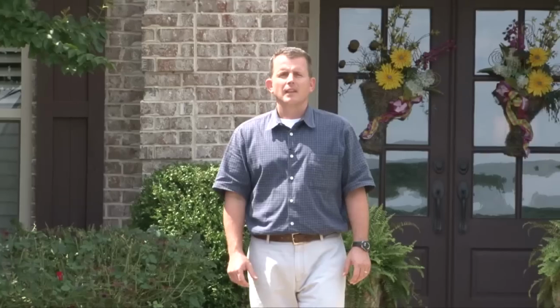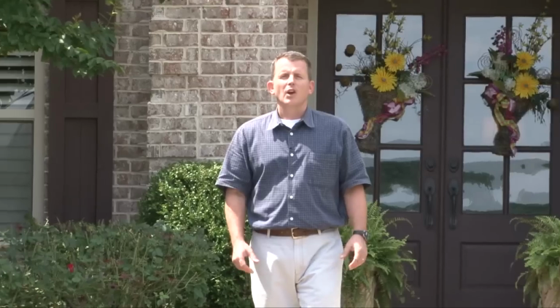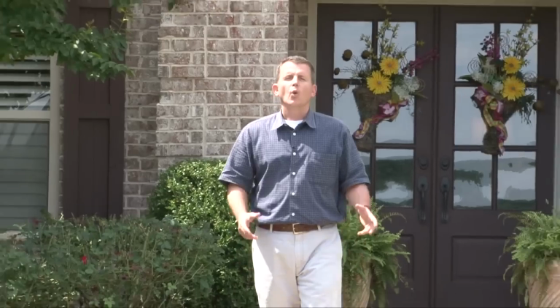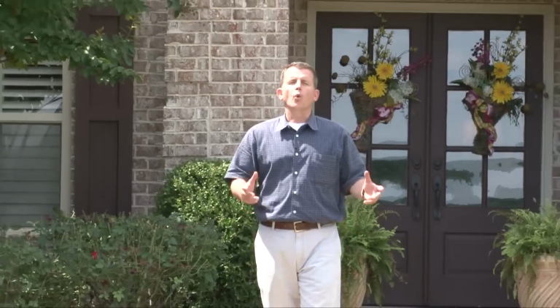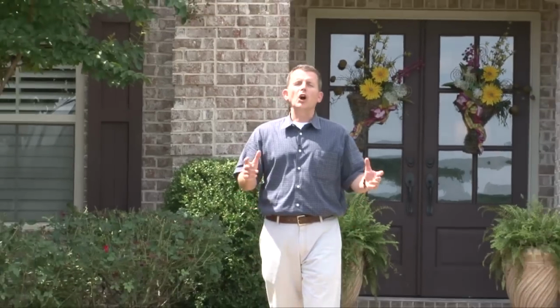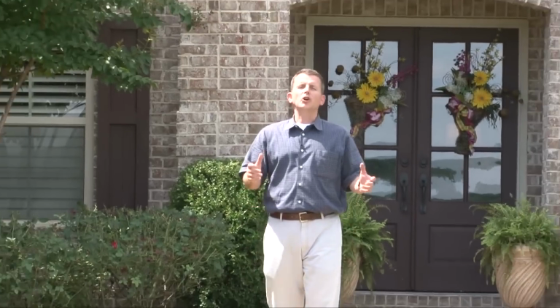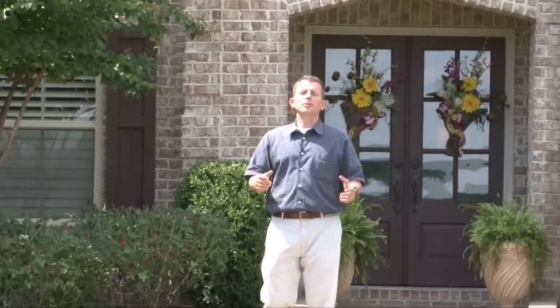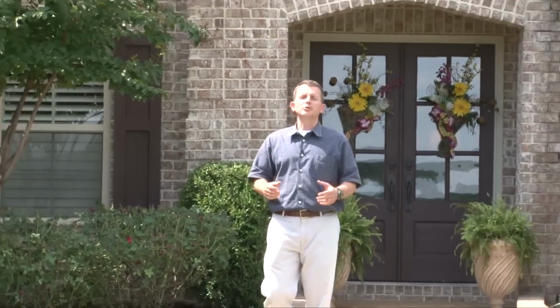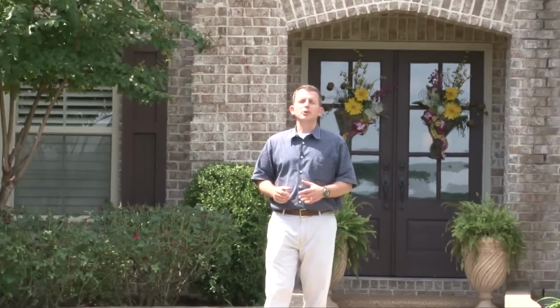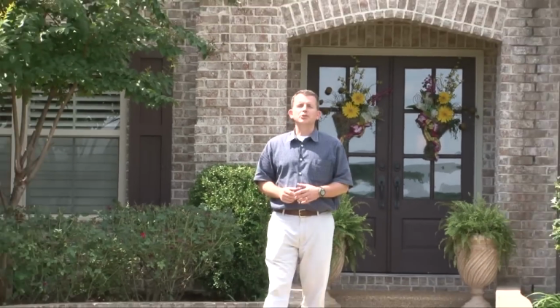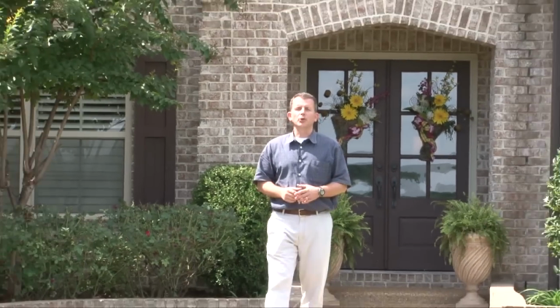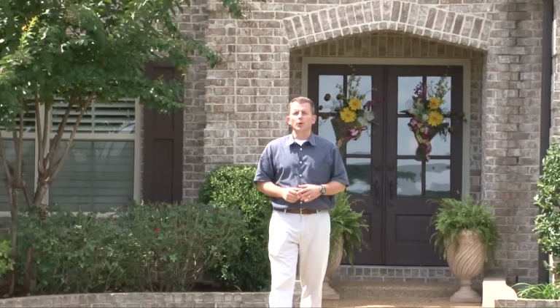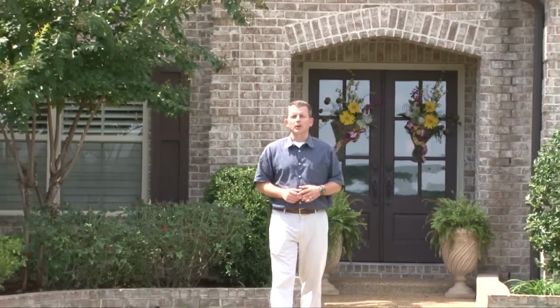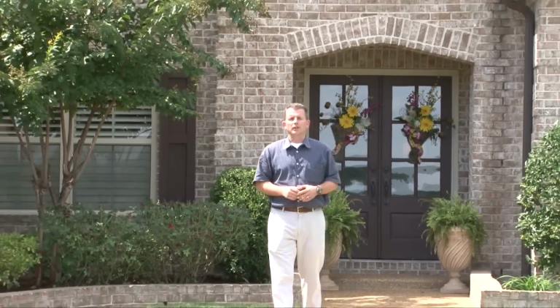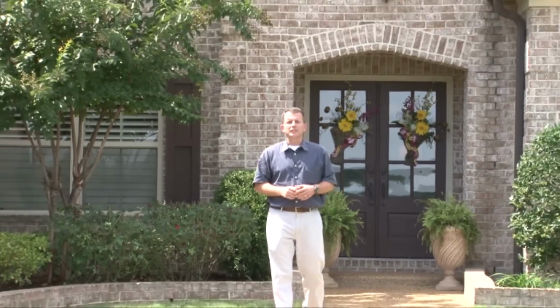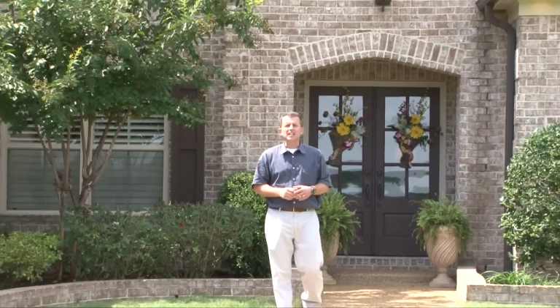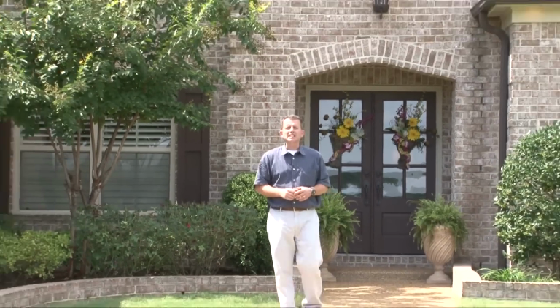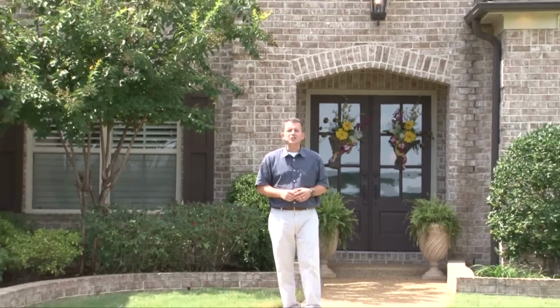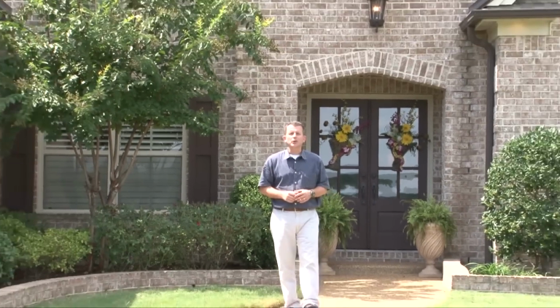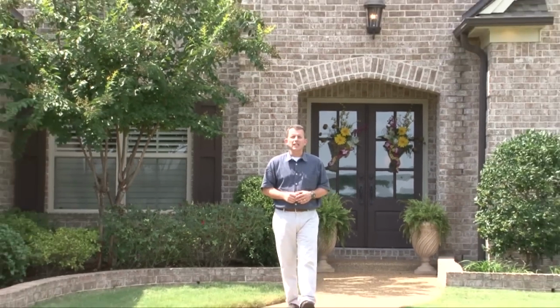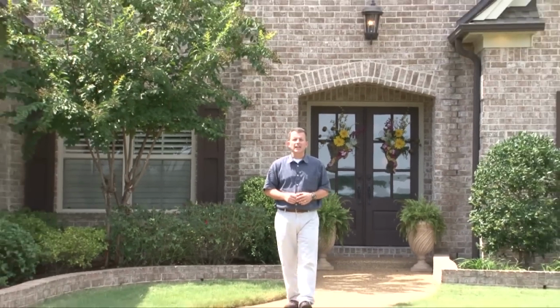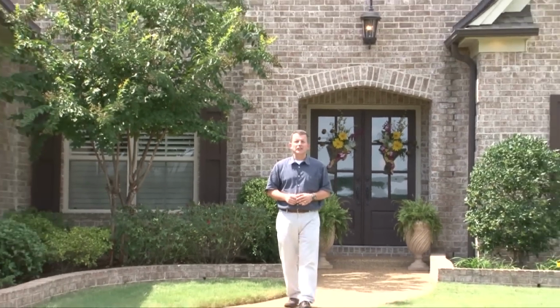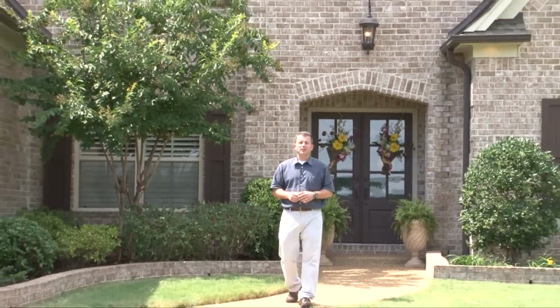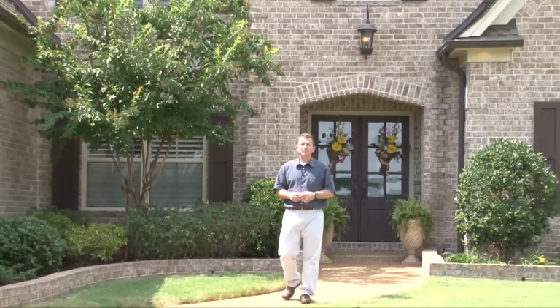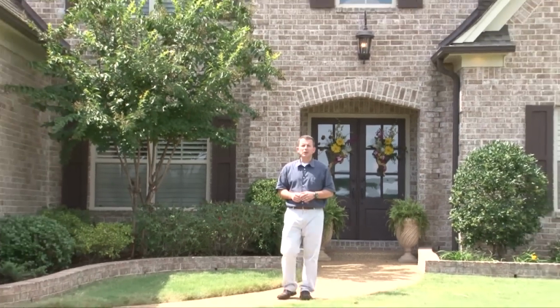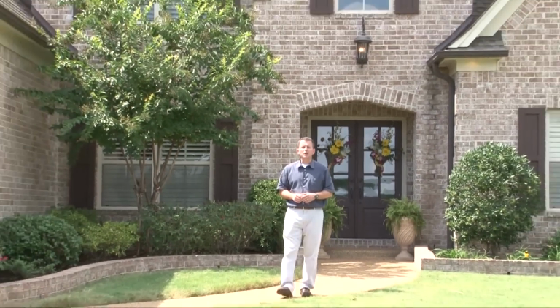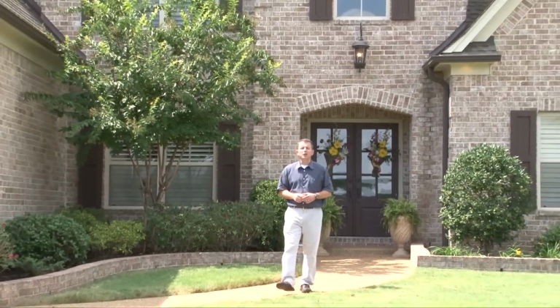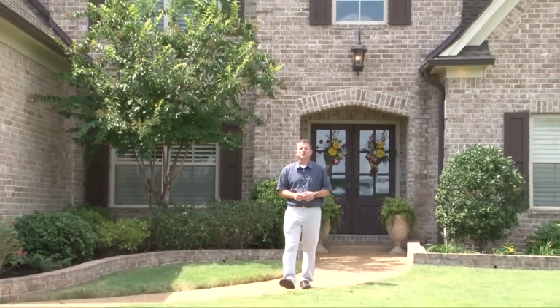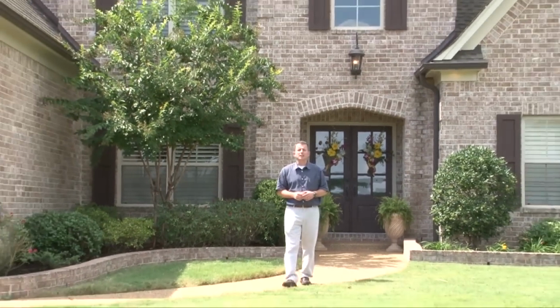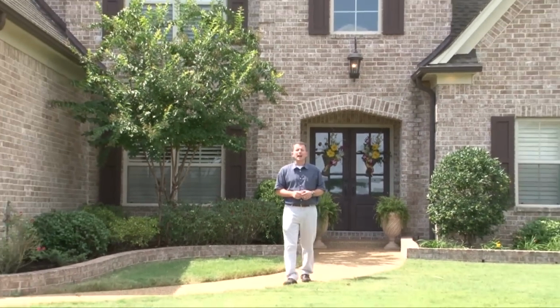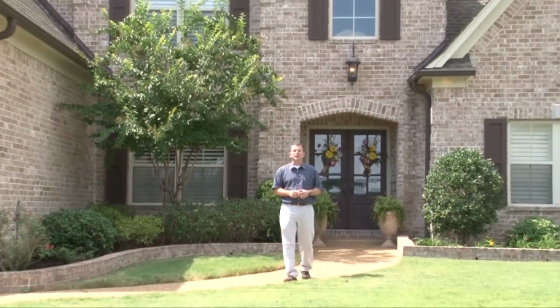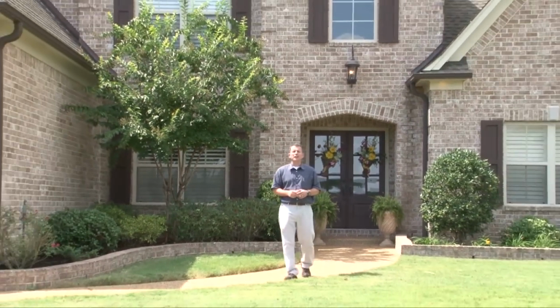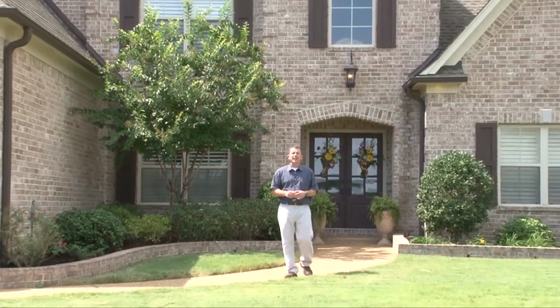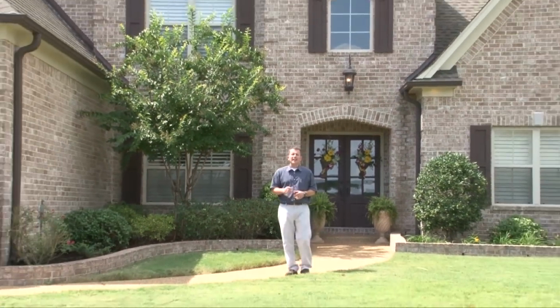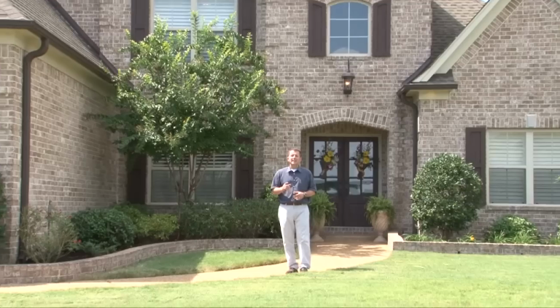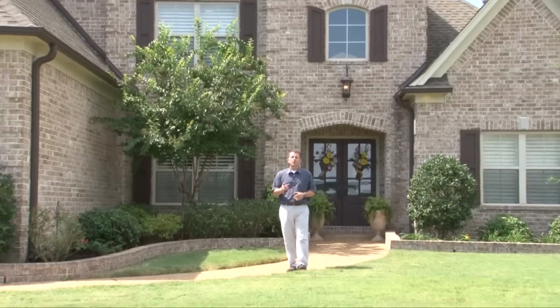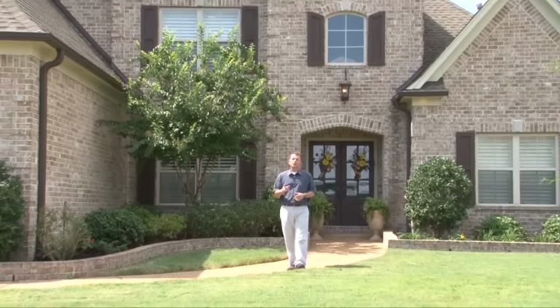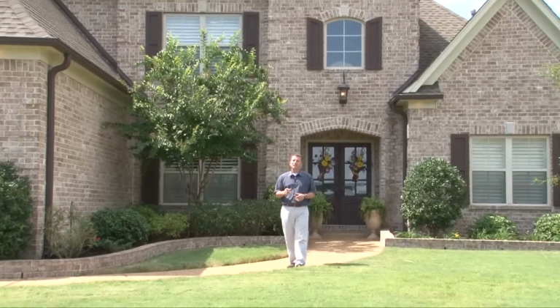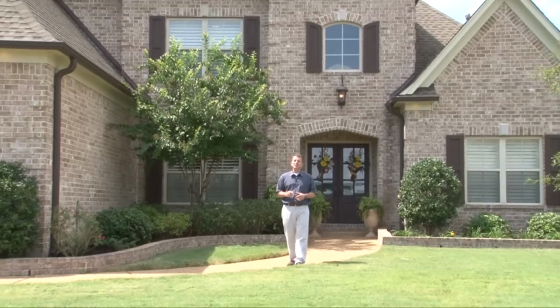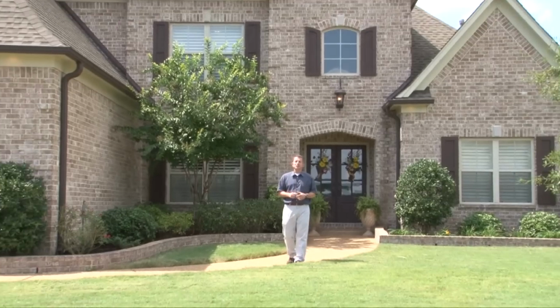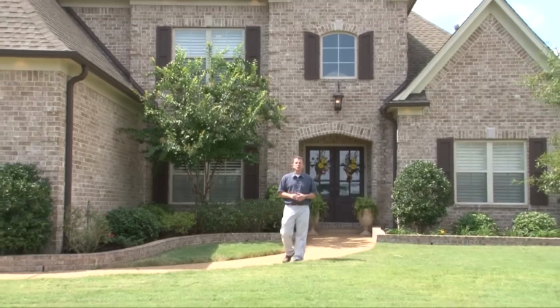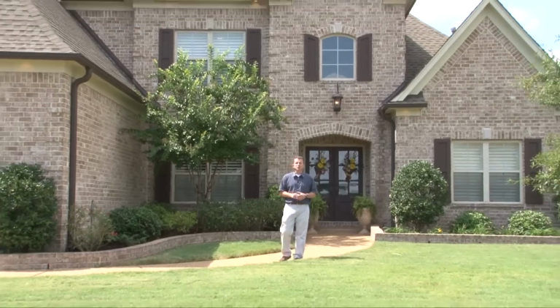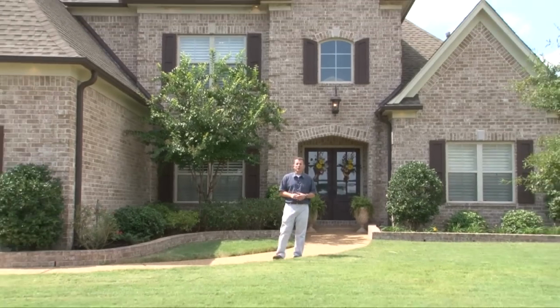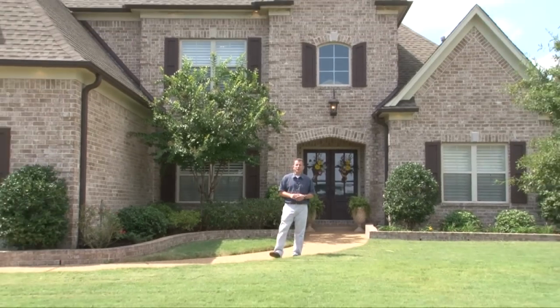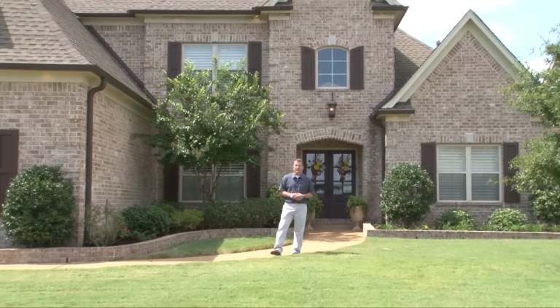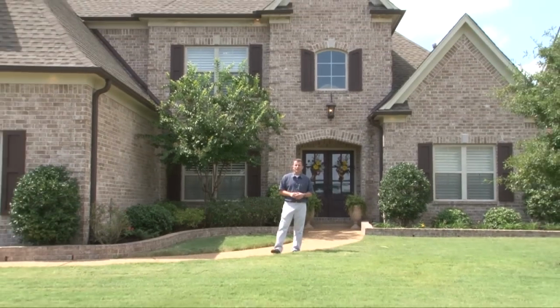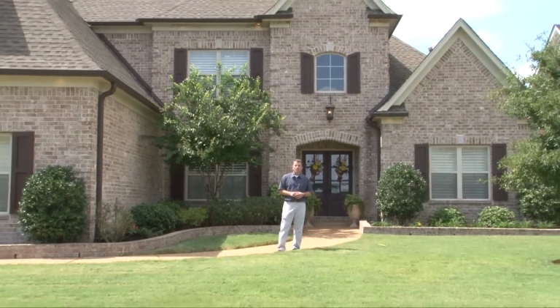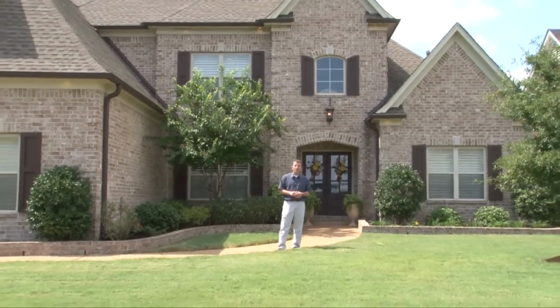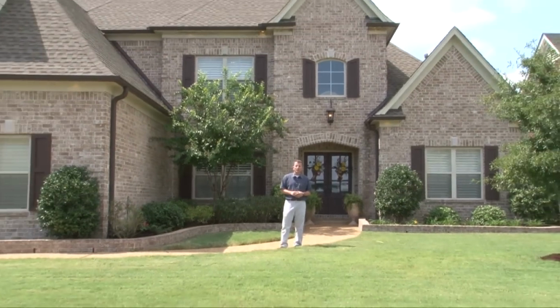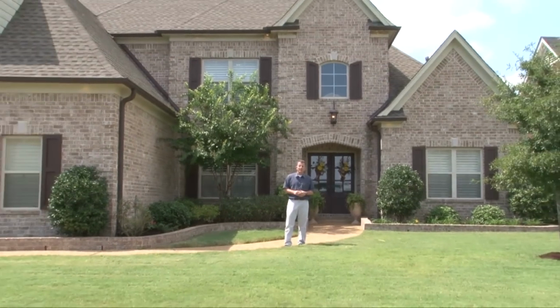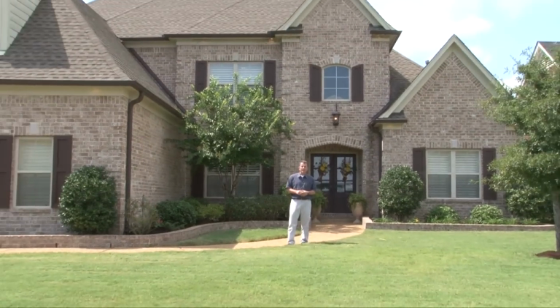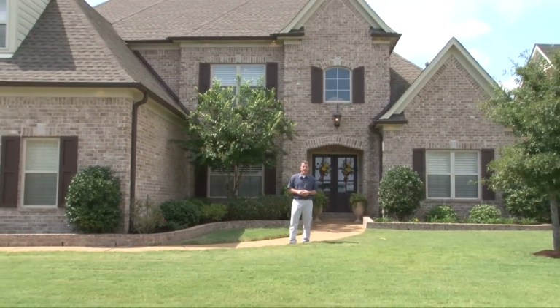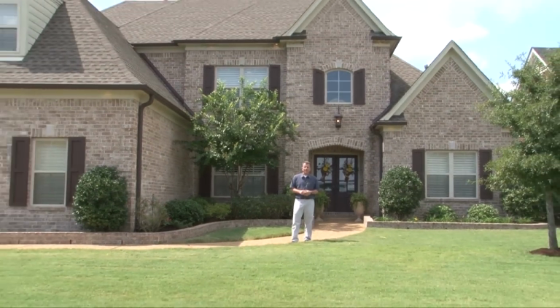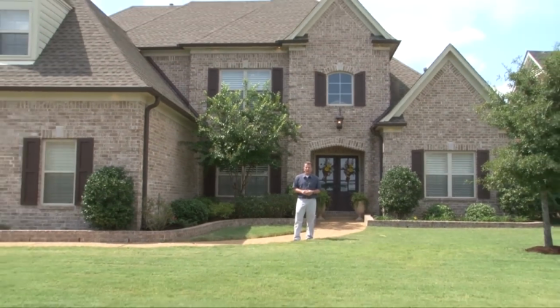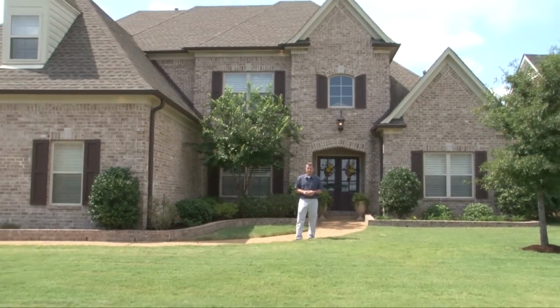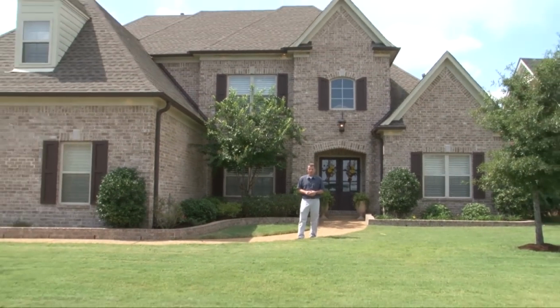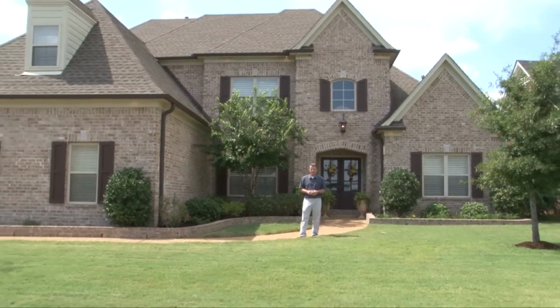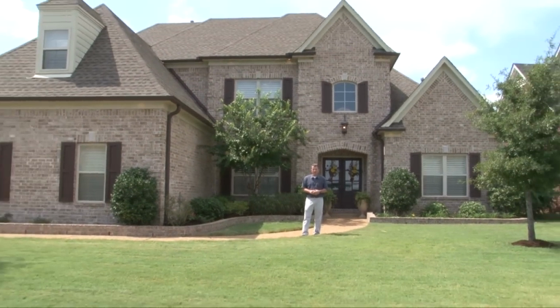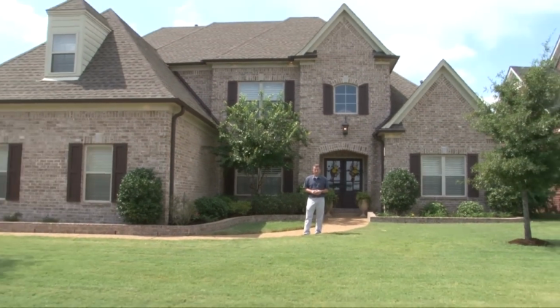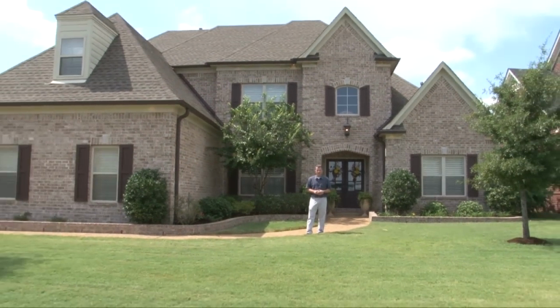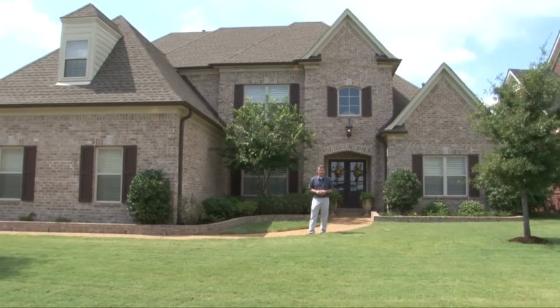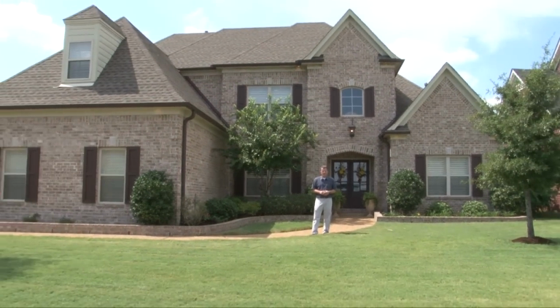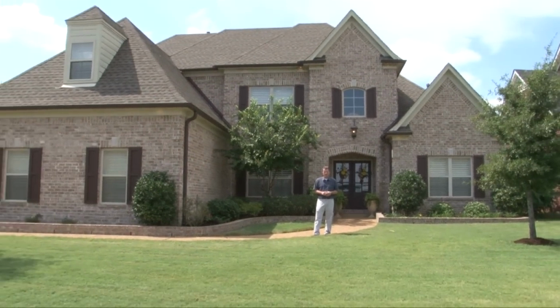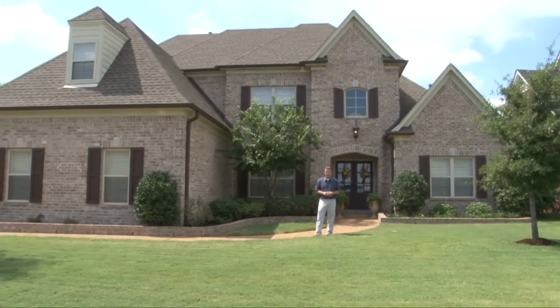Welcome to a tour of 6211 Bear Cove South in the prestigious Cherokee community of Olive Branch, Mississippi.